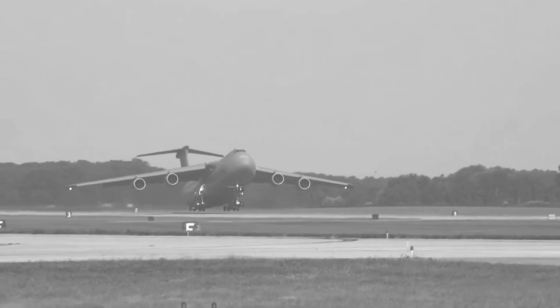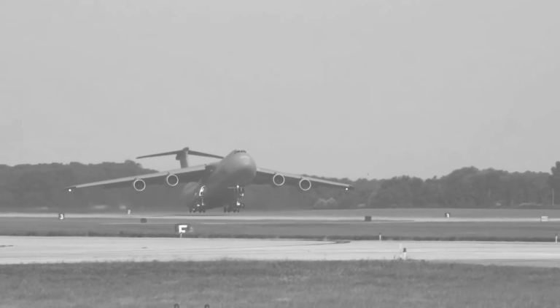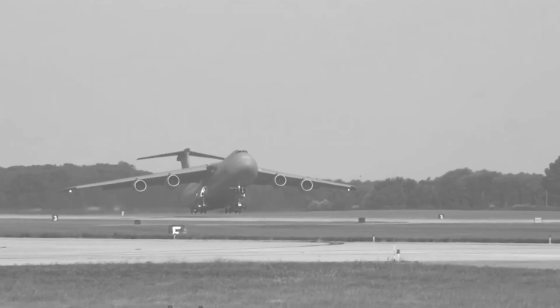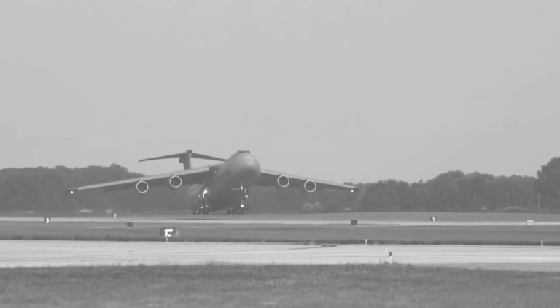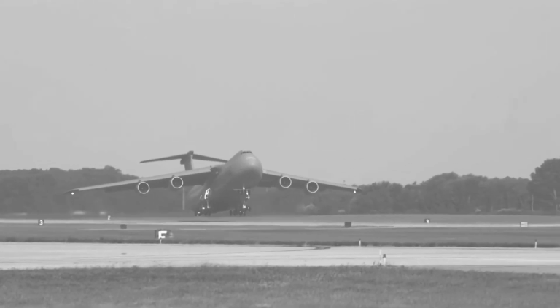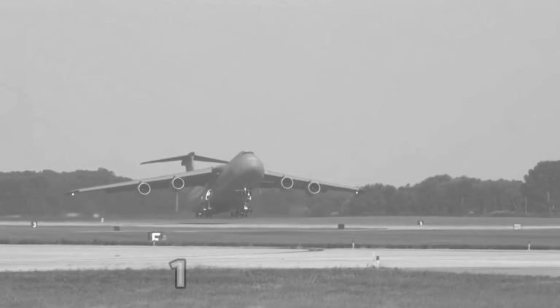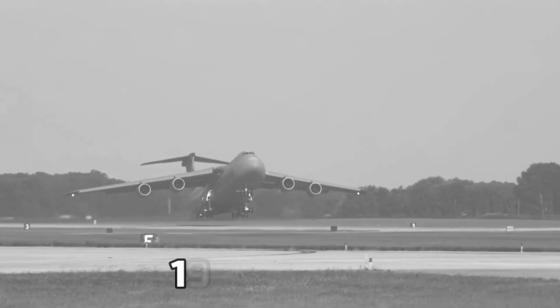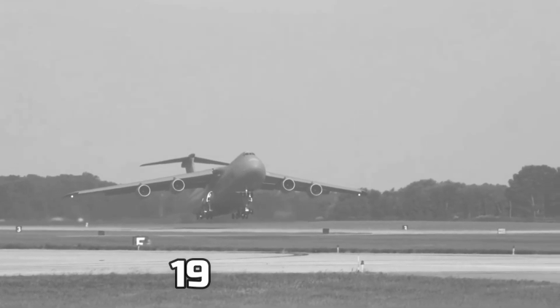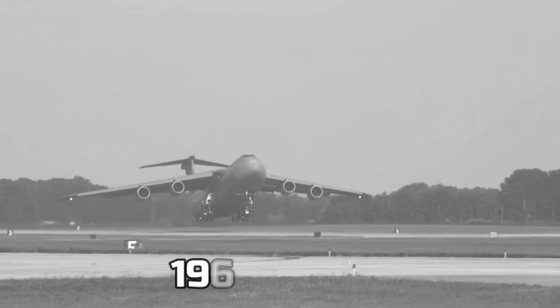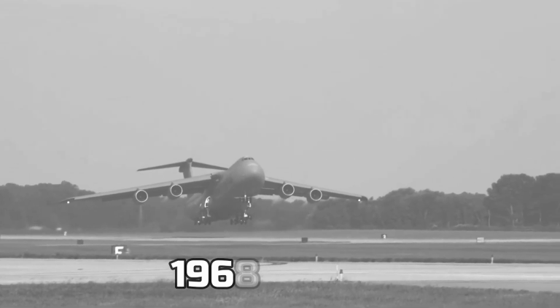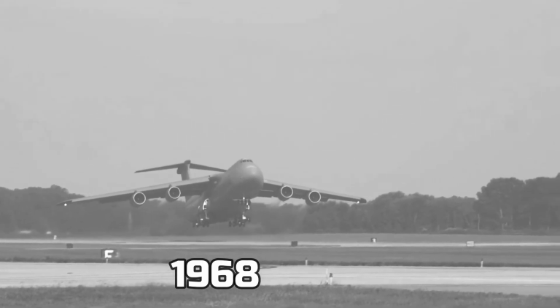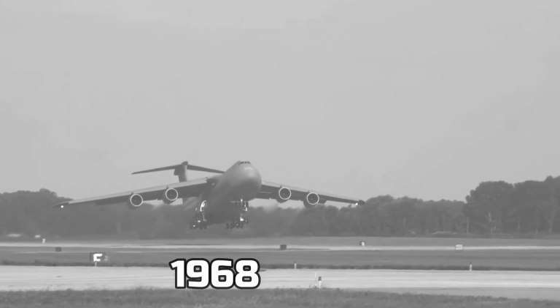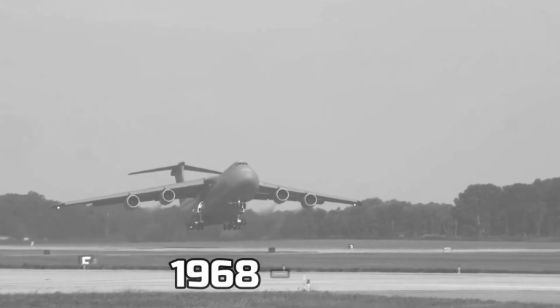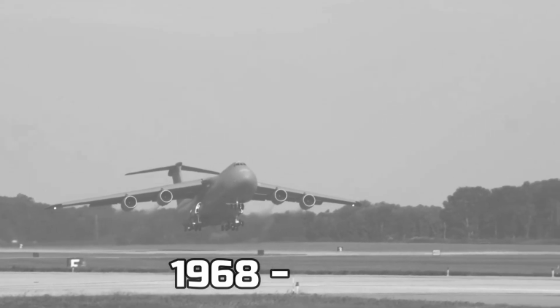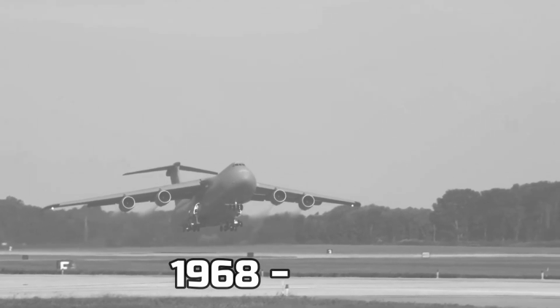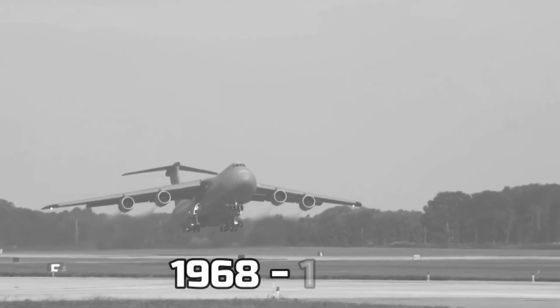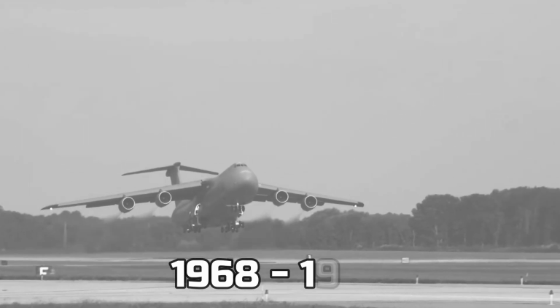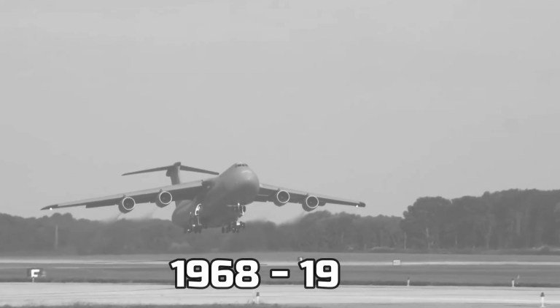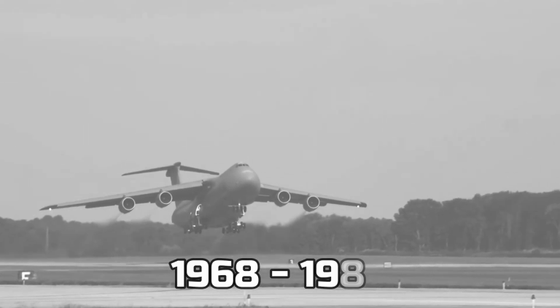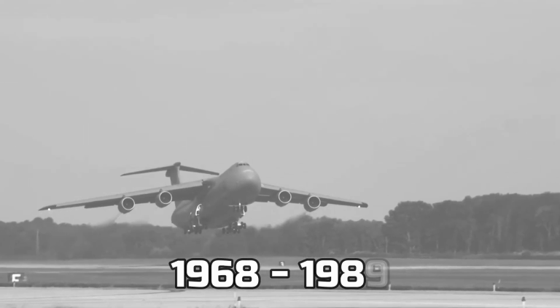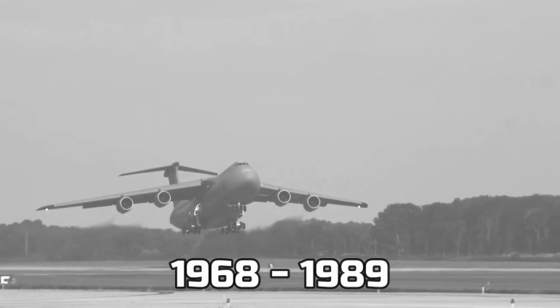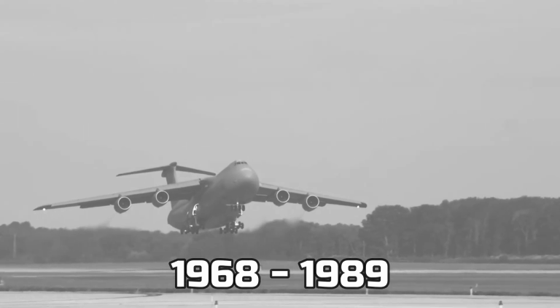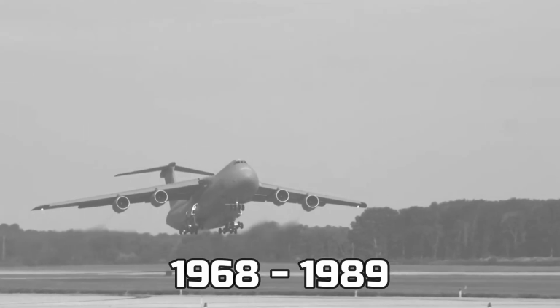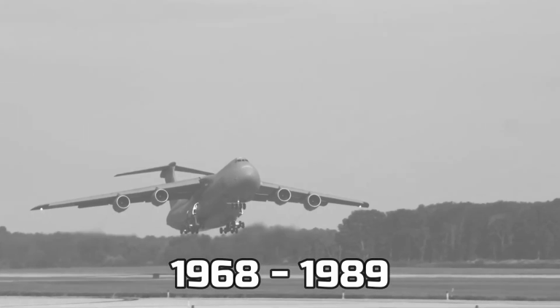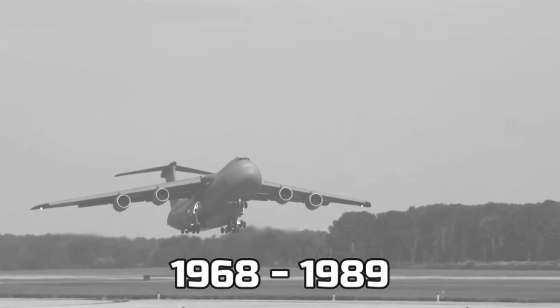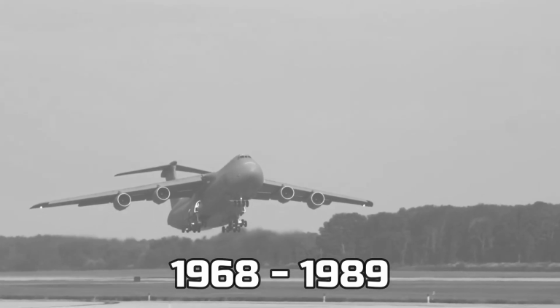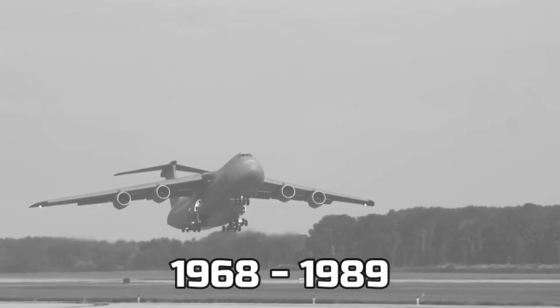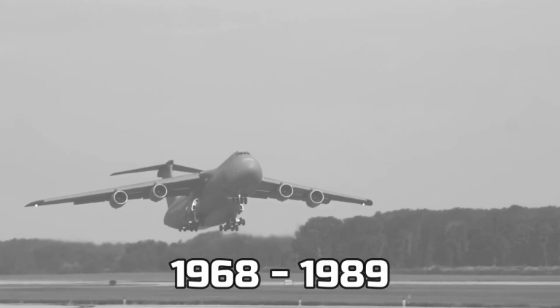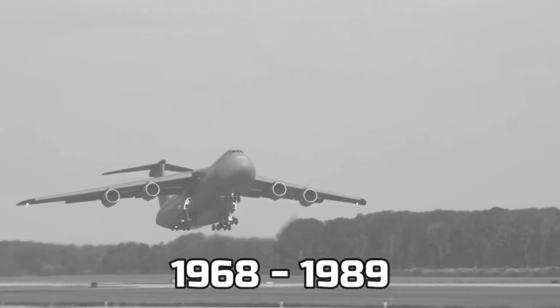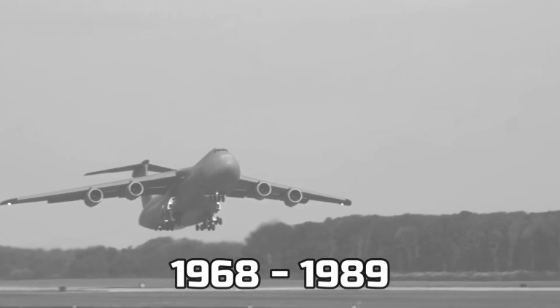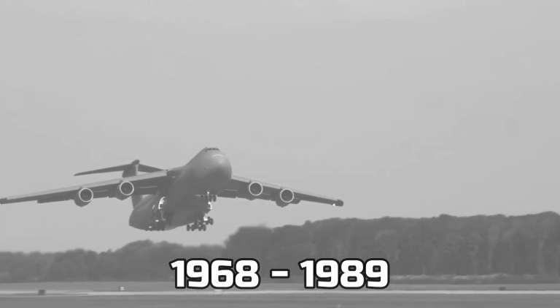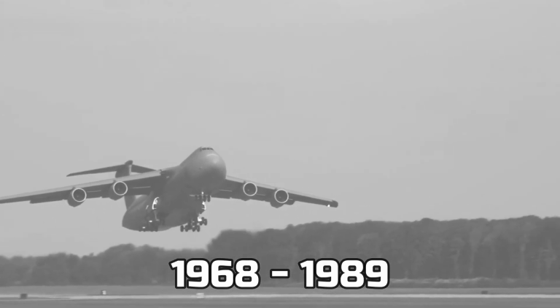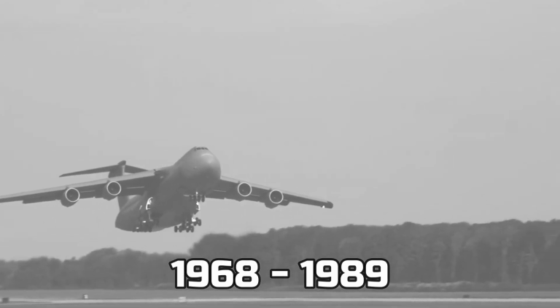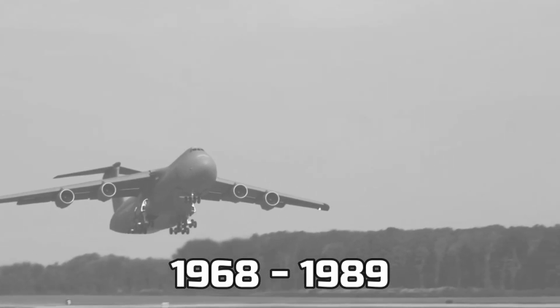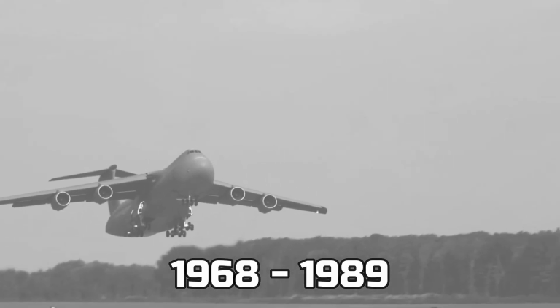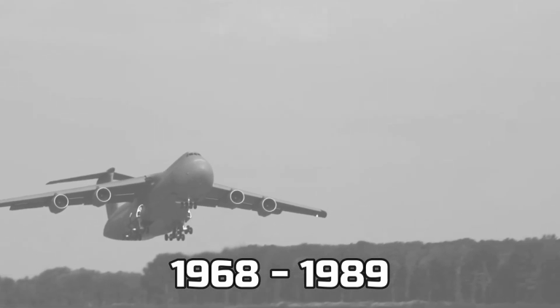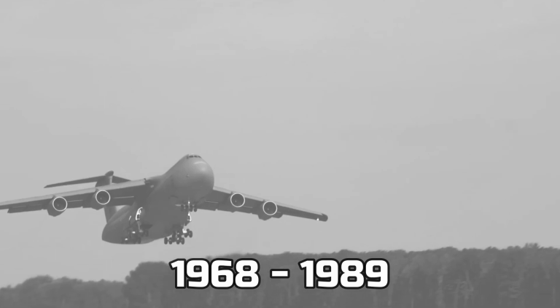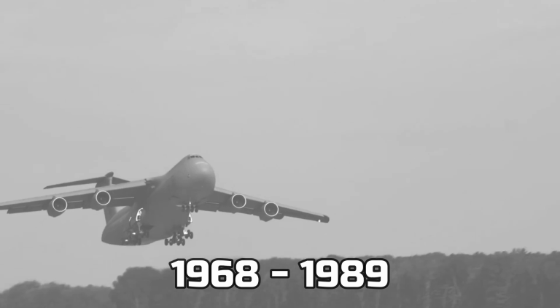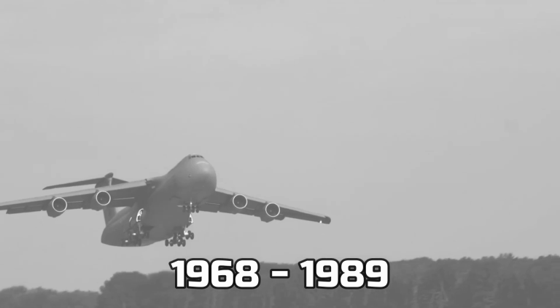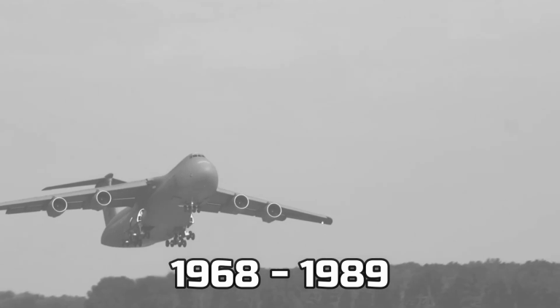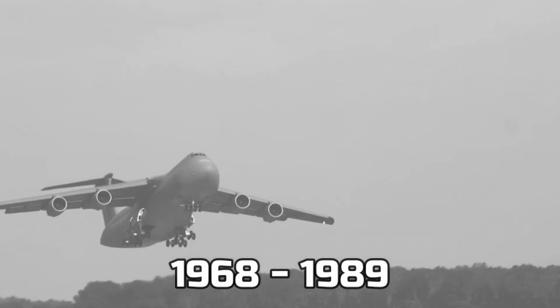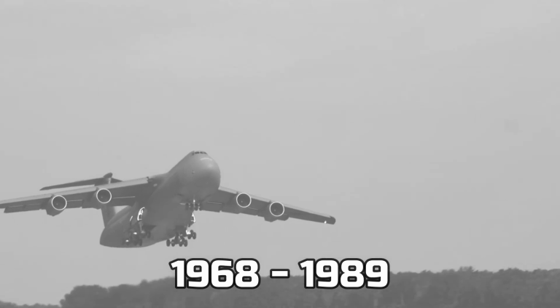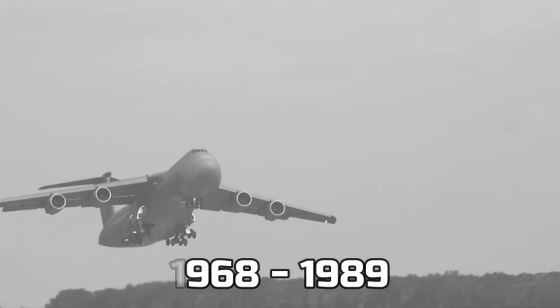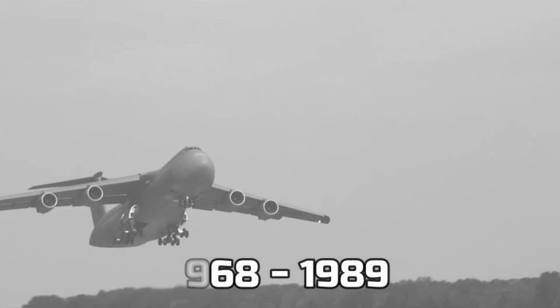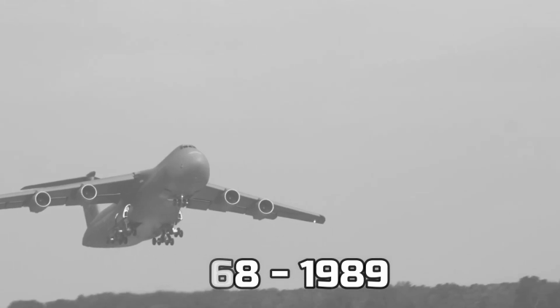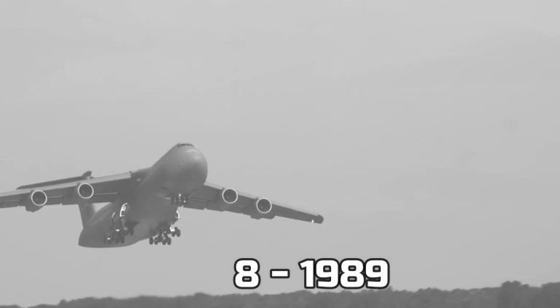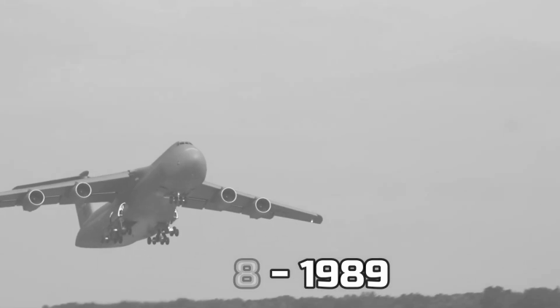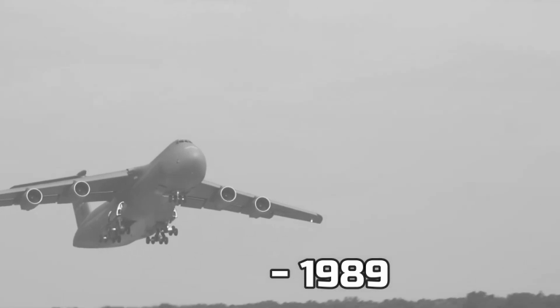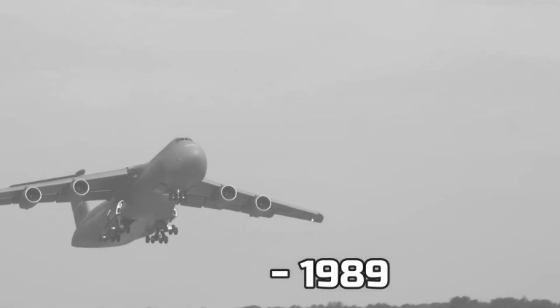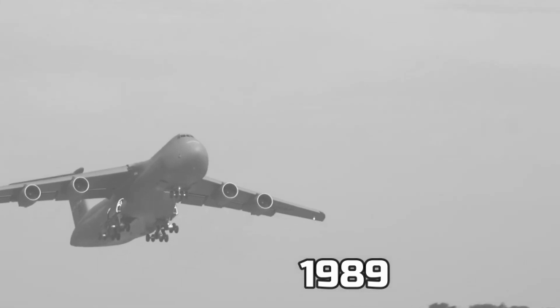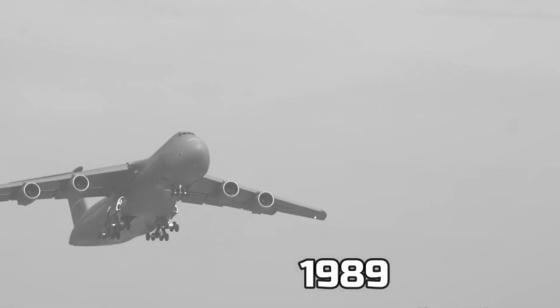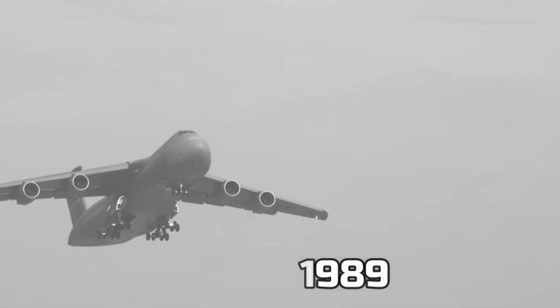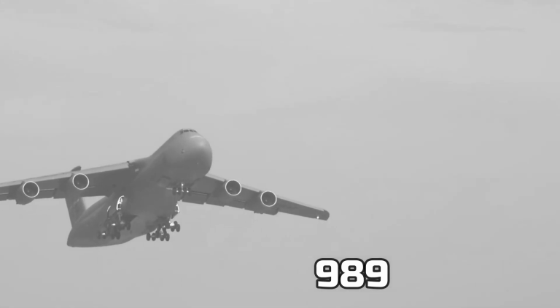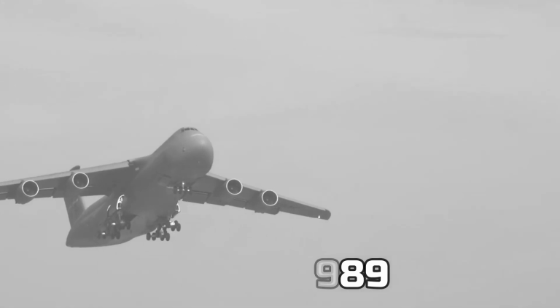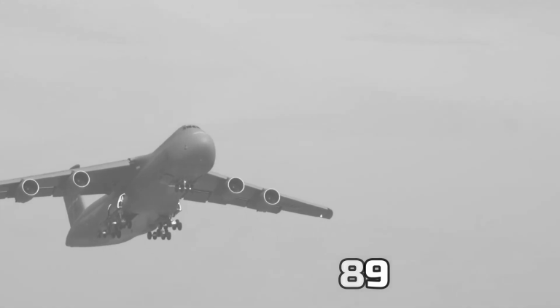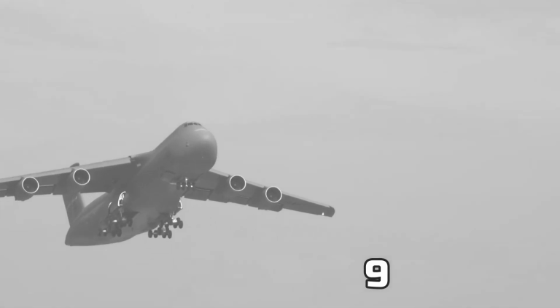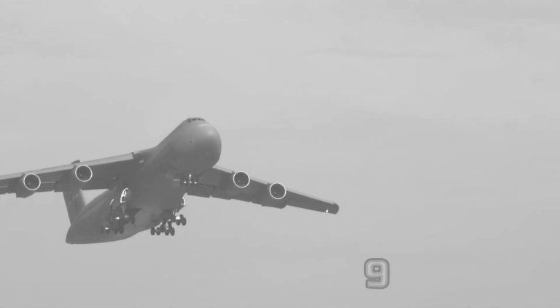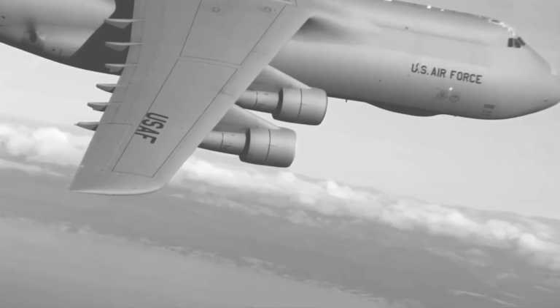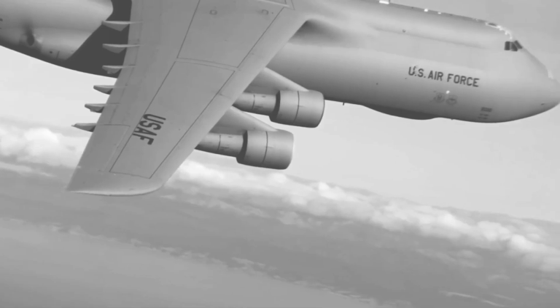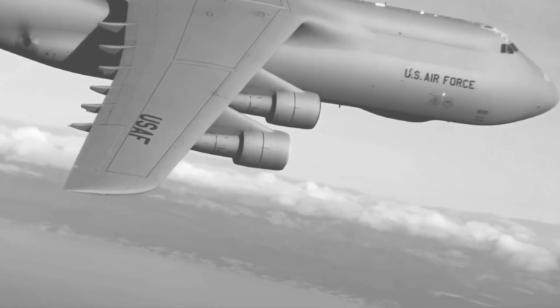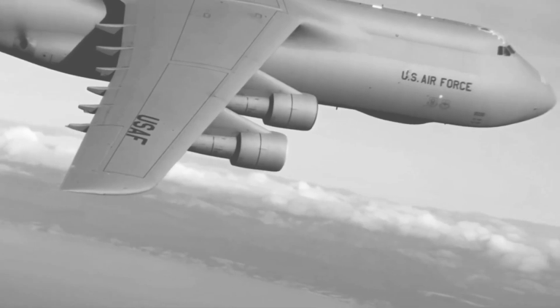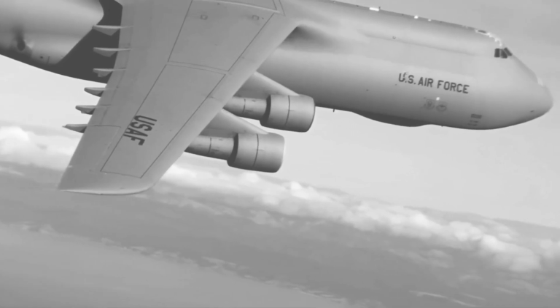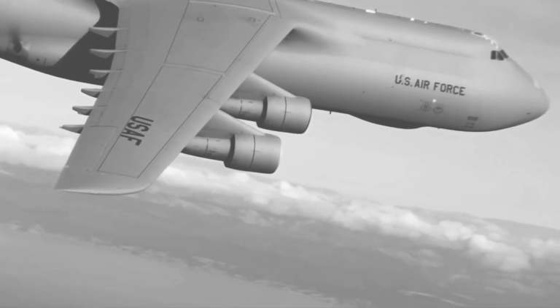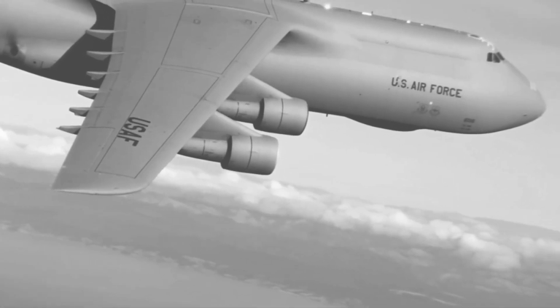From 1968 all the way to 1989, 131 of these aircraft were made.